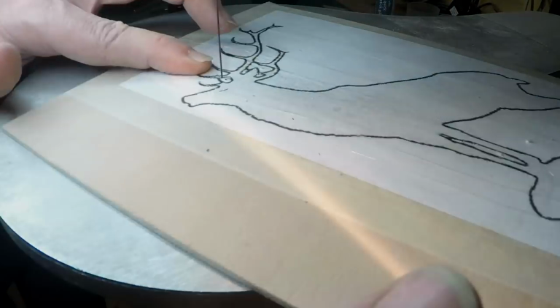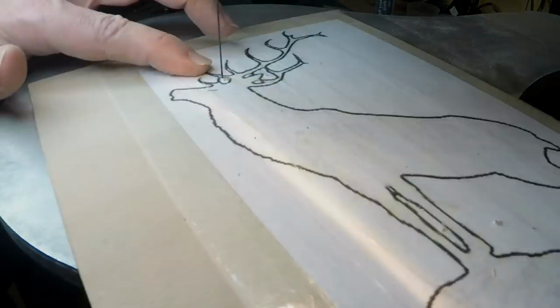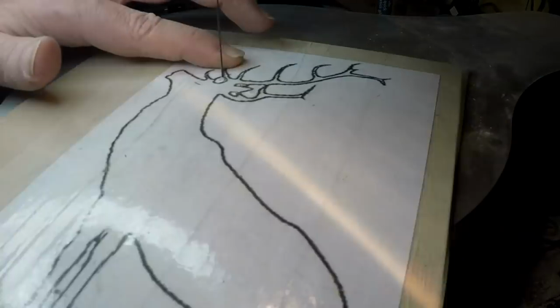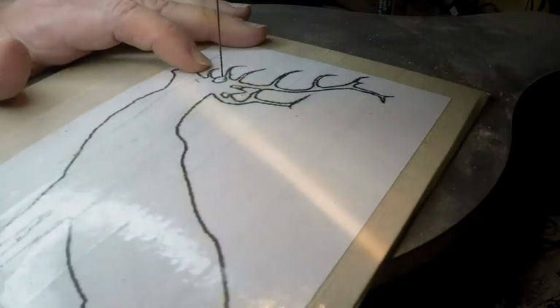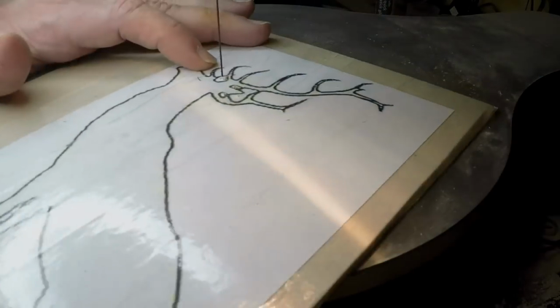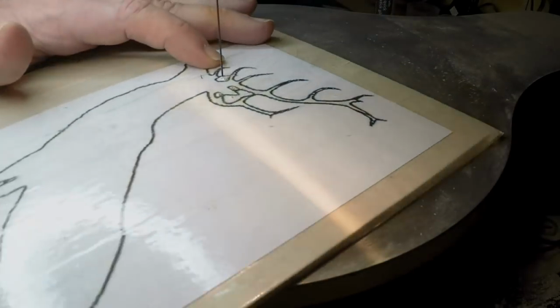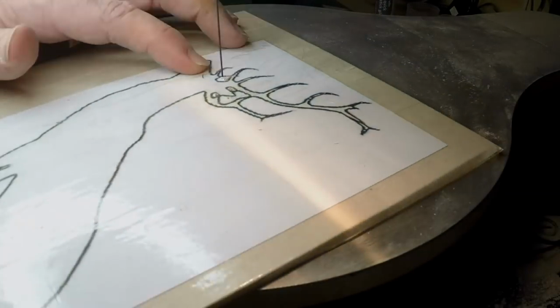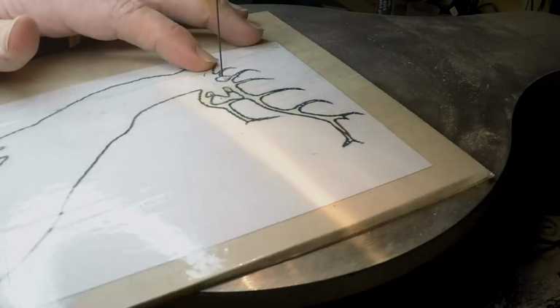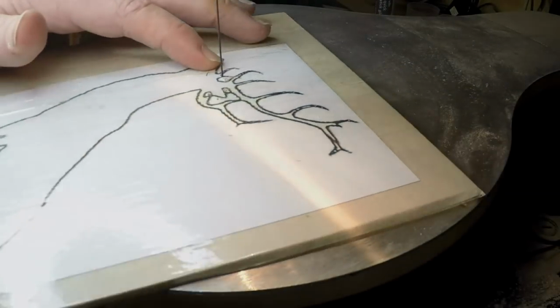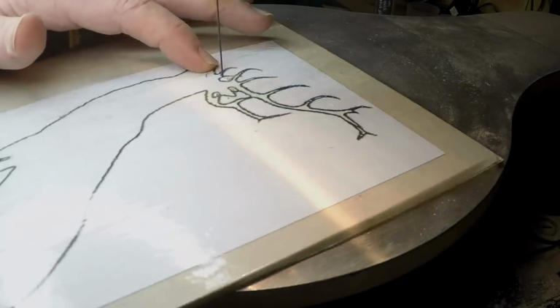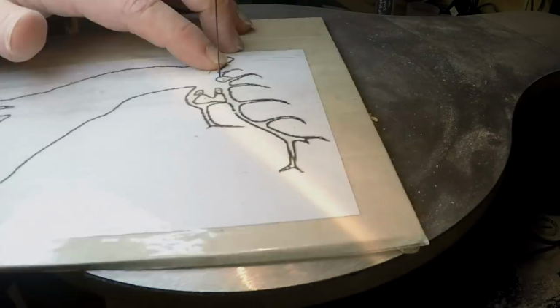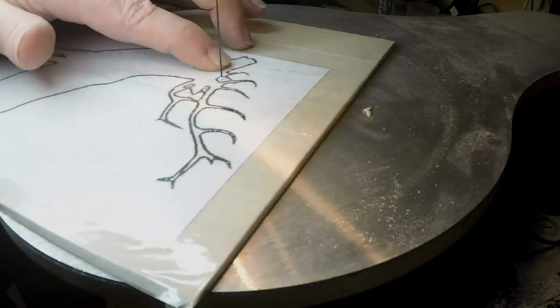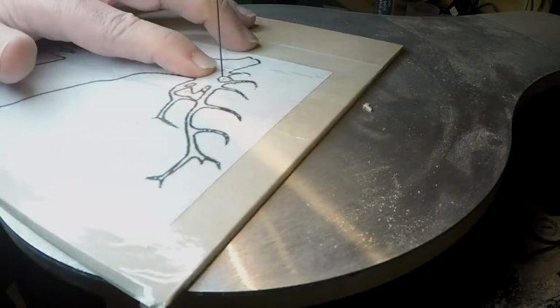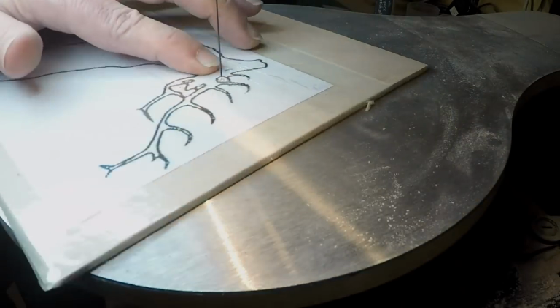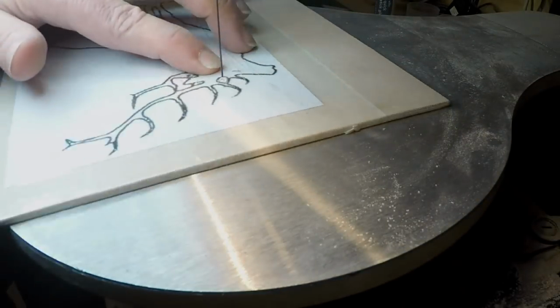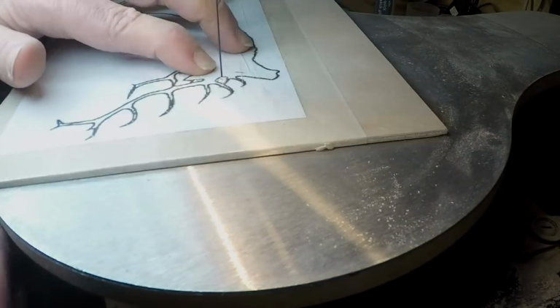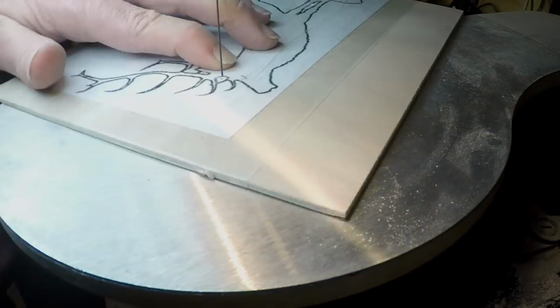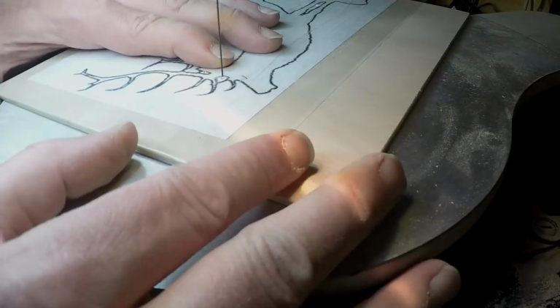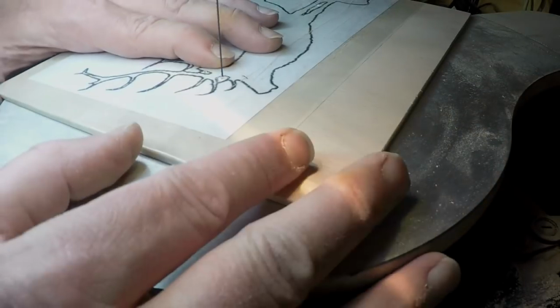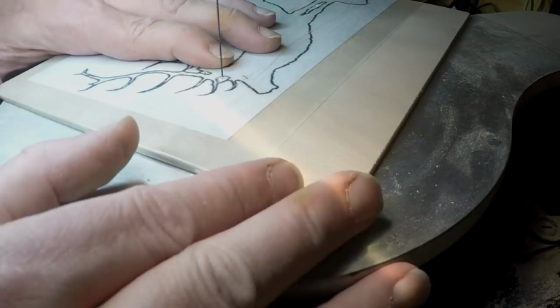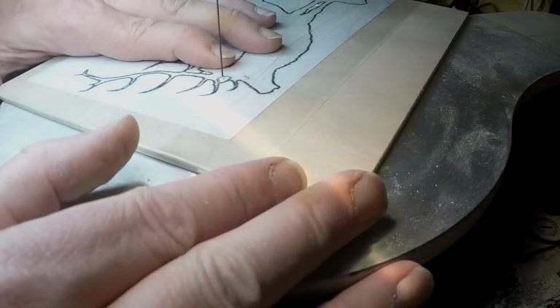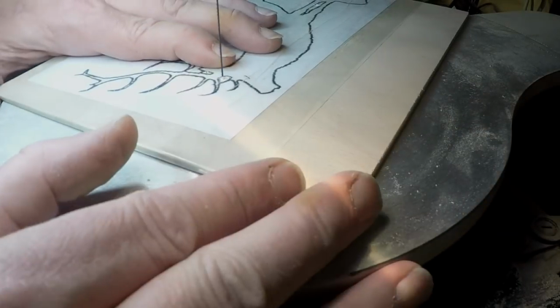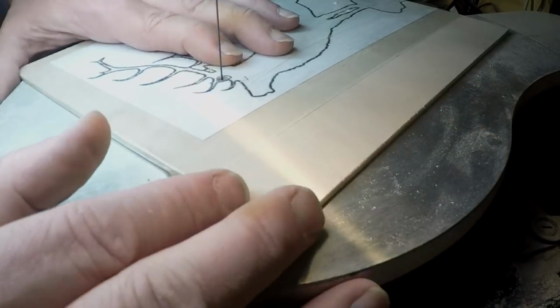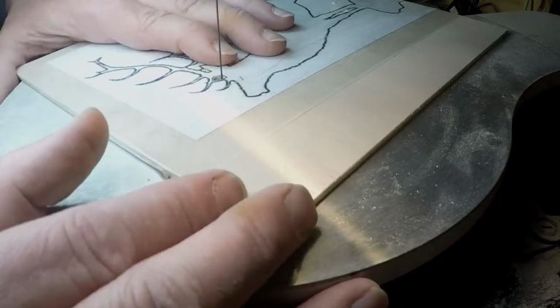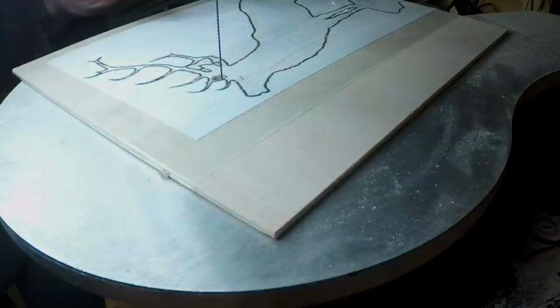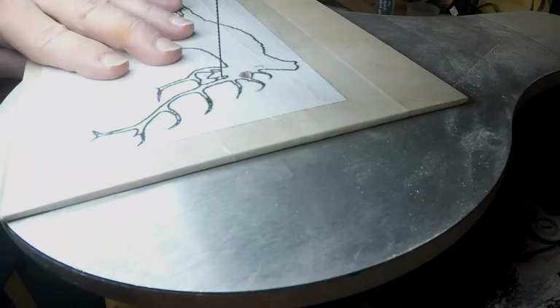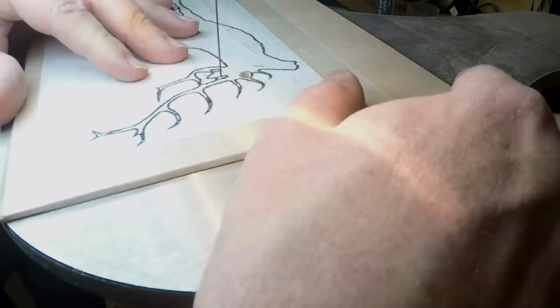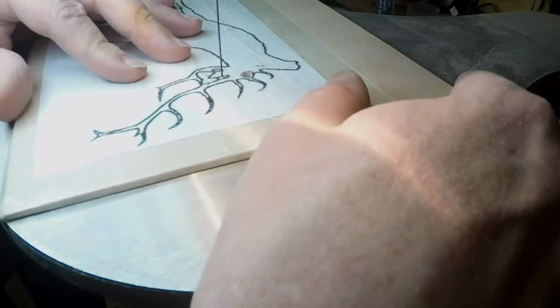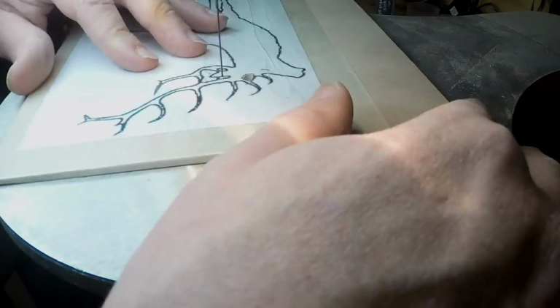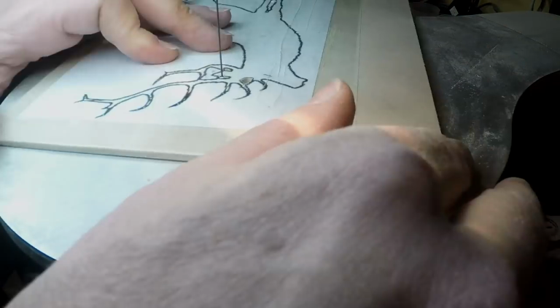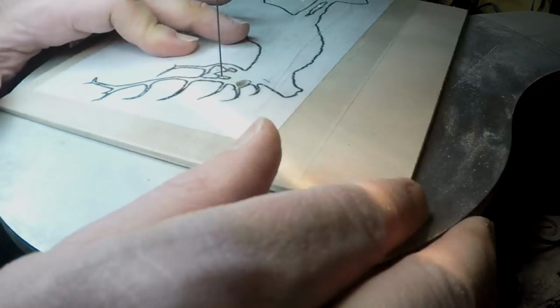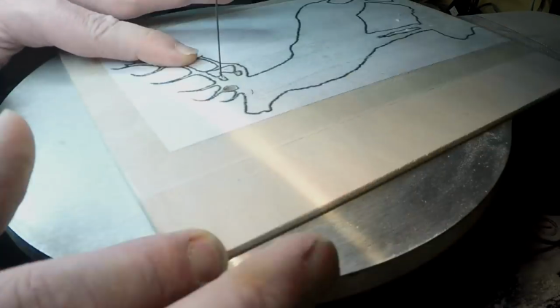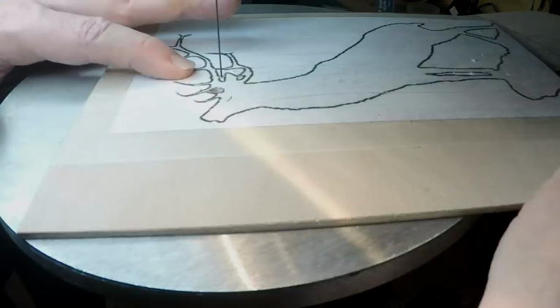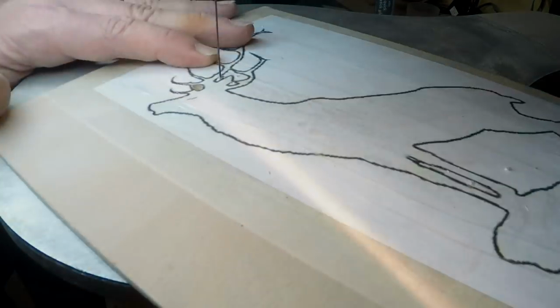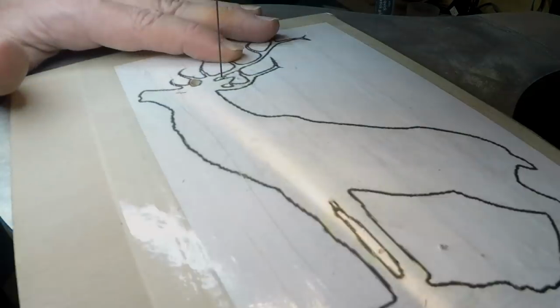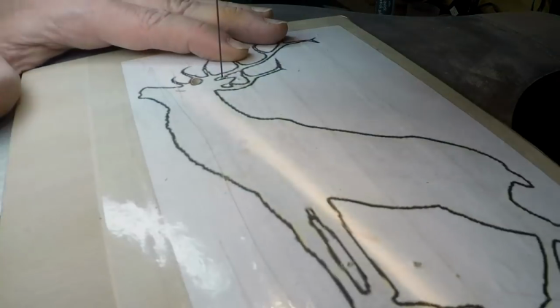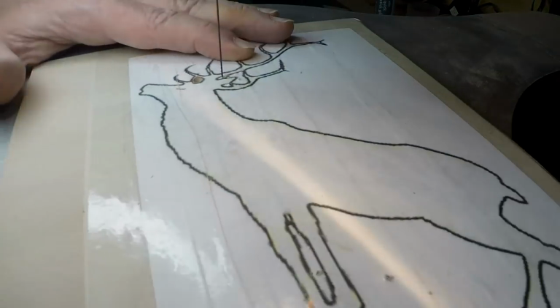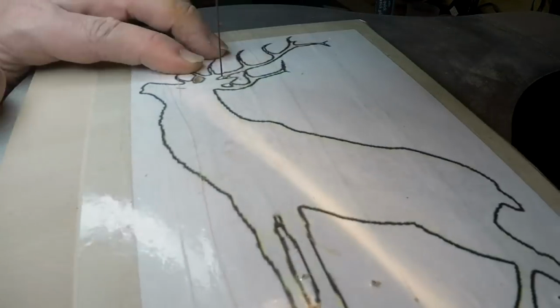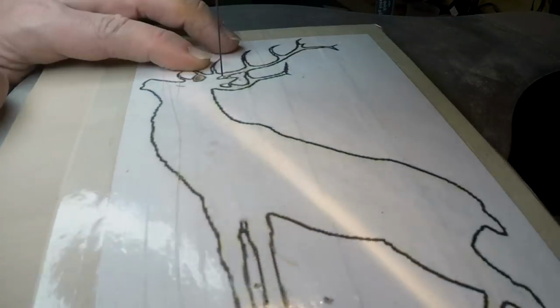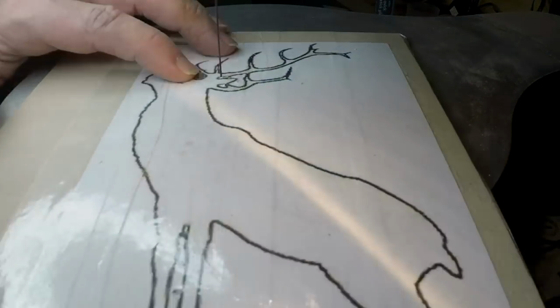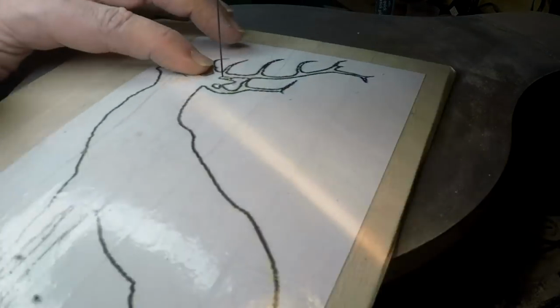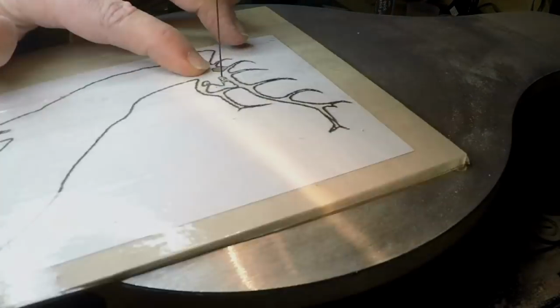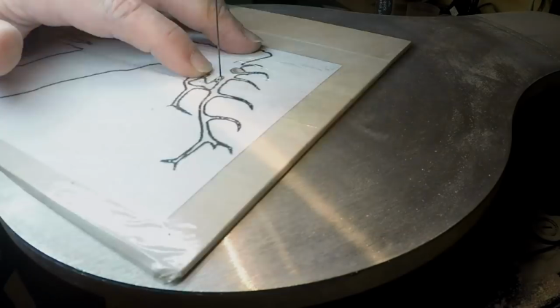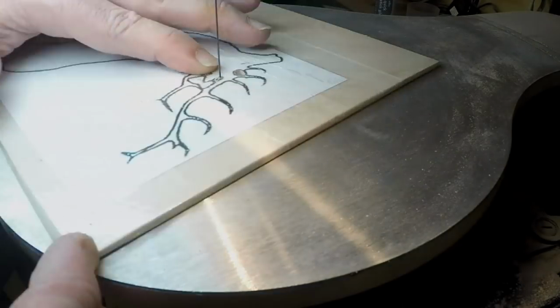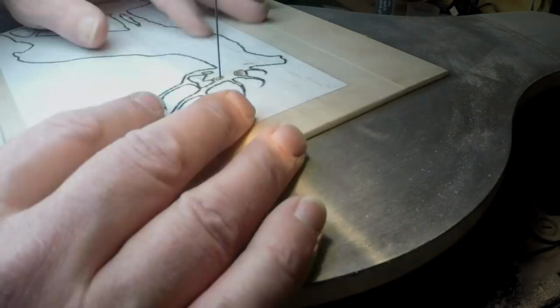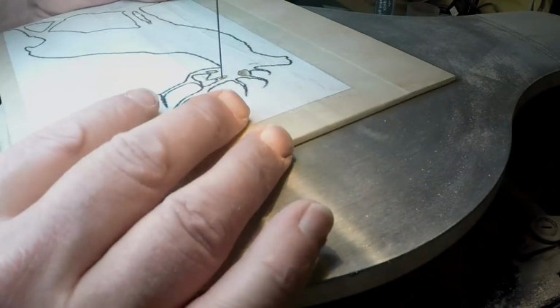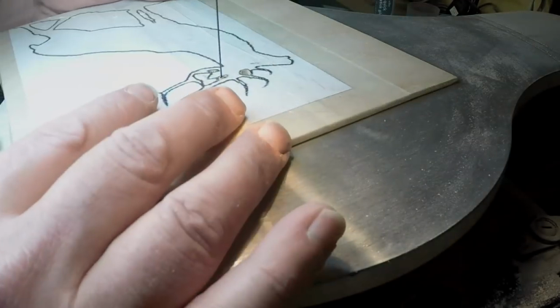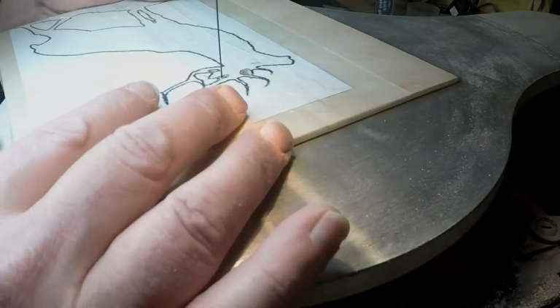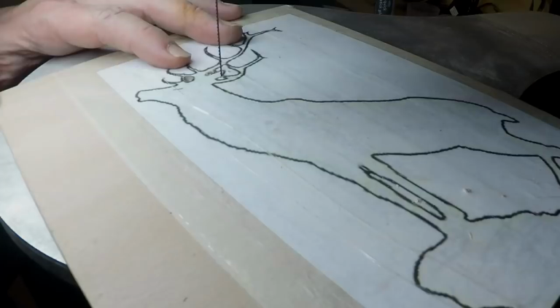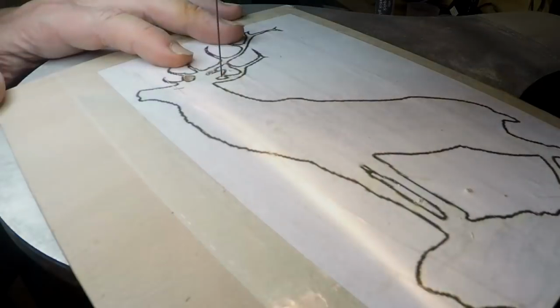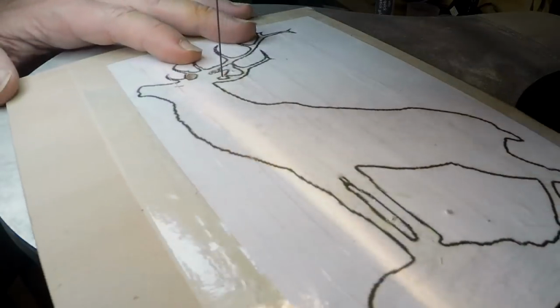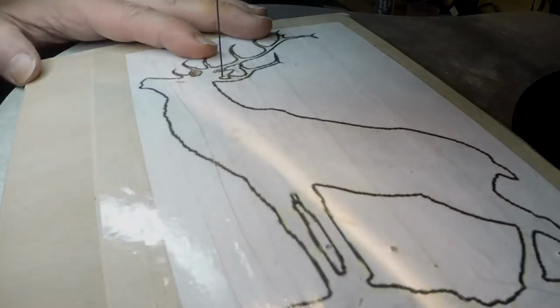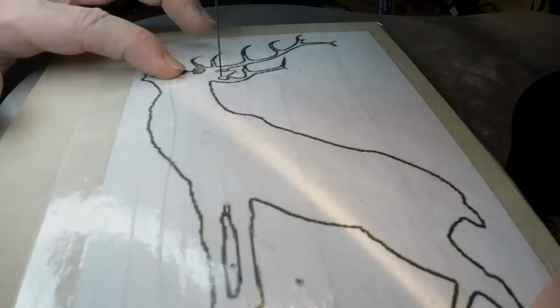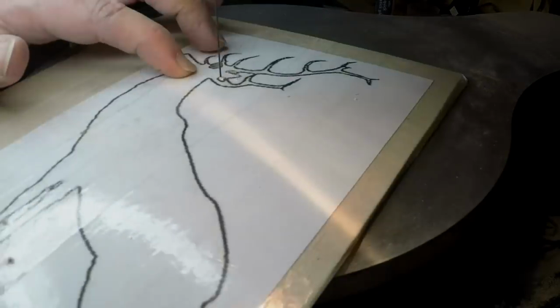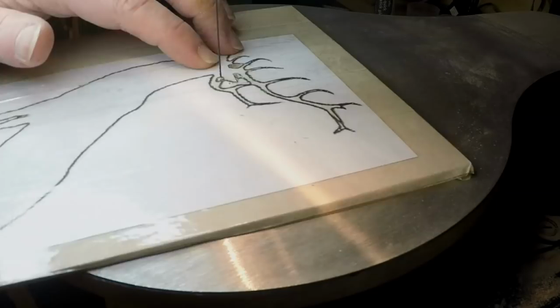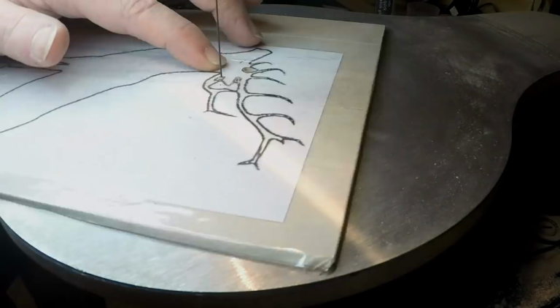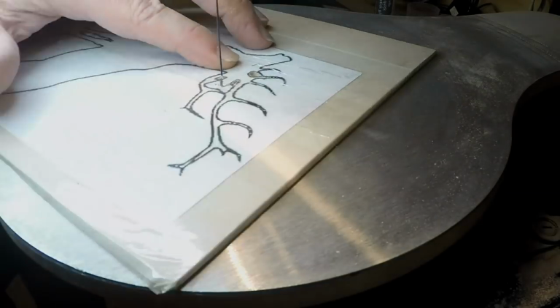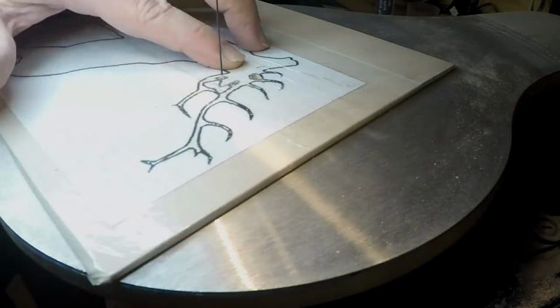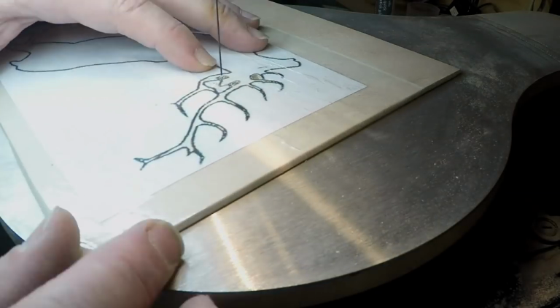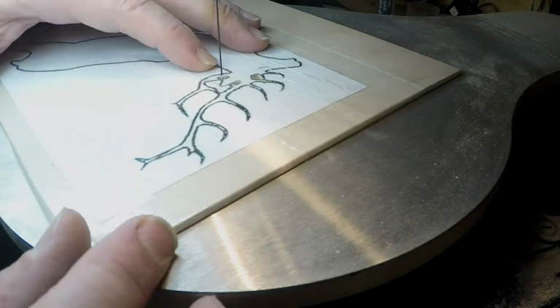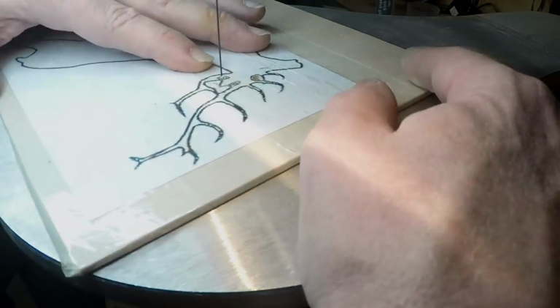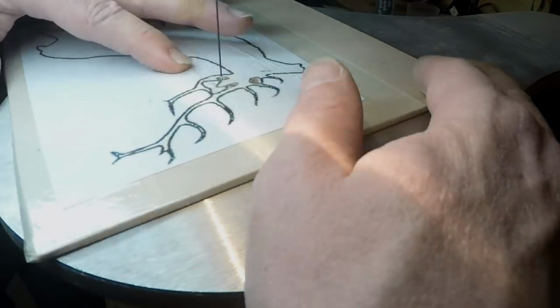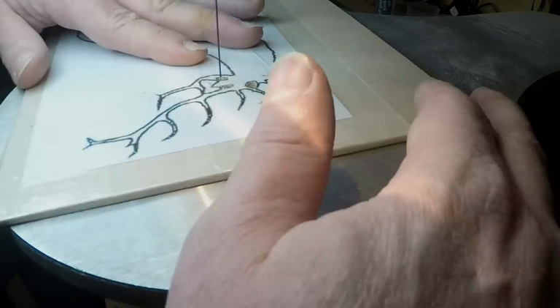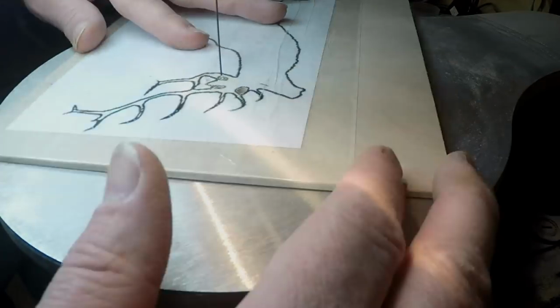For the stag I just drilled some holes on all the central parts so that I could just thread the blade through and do all the internal cuts.